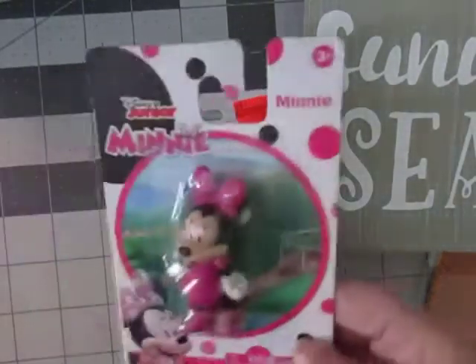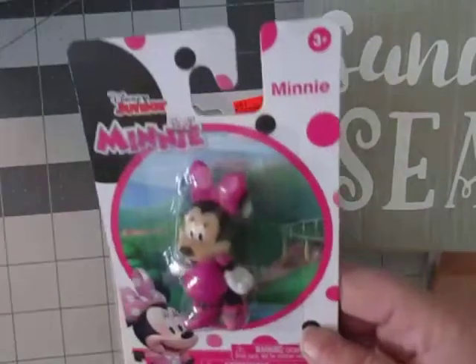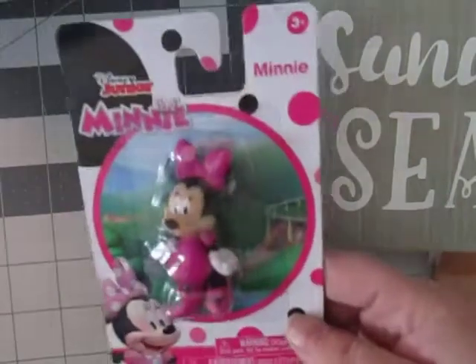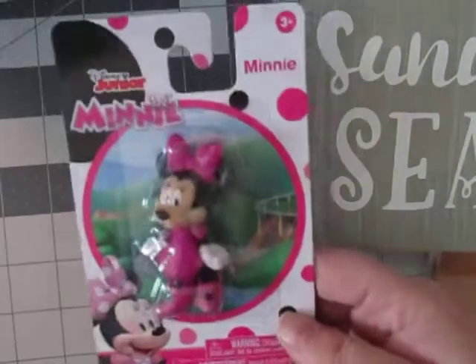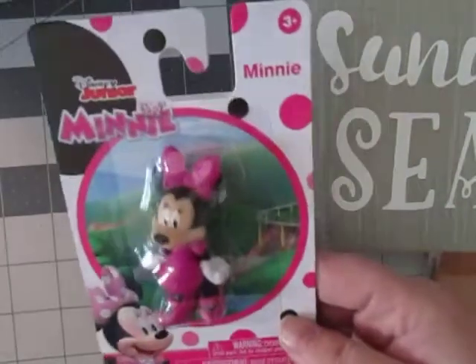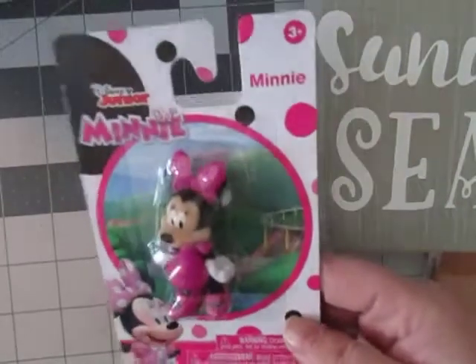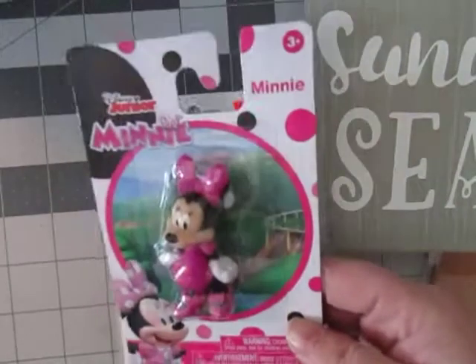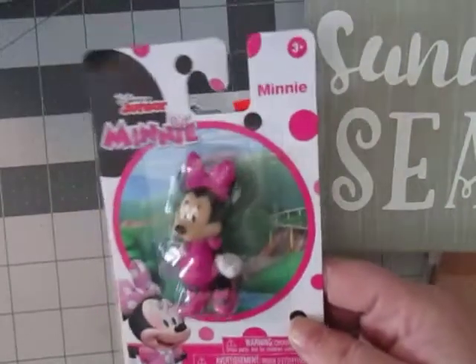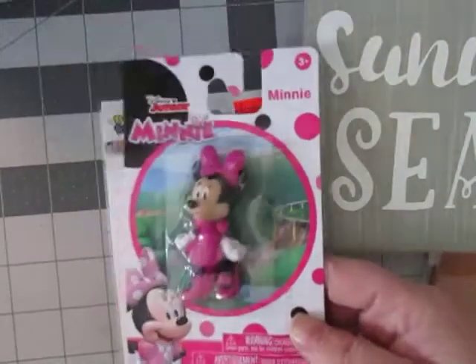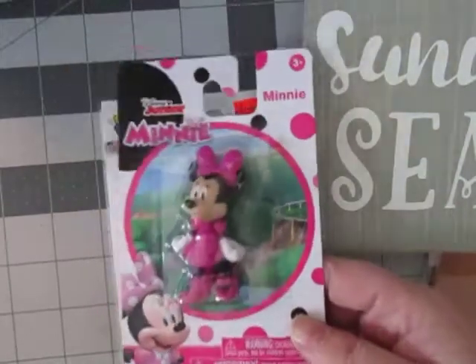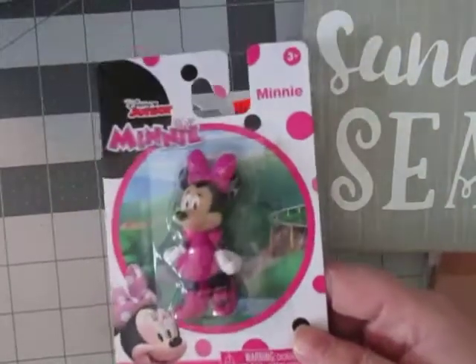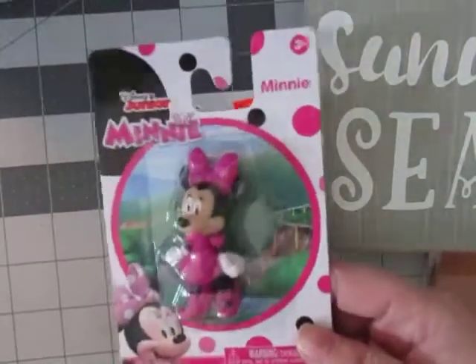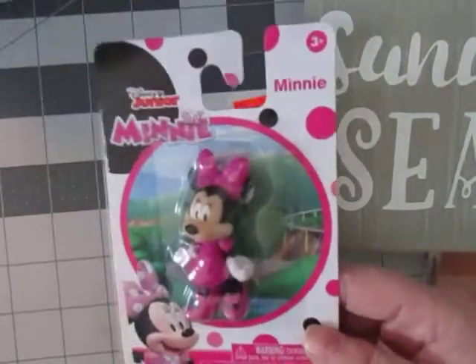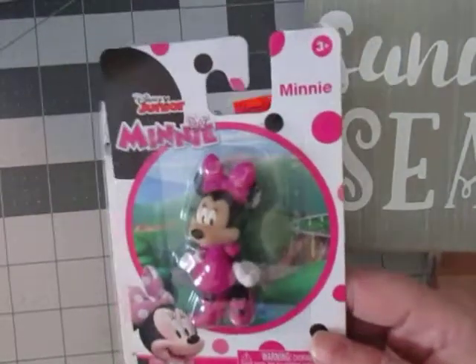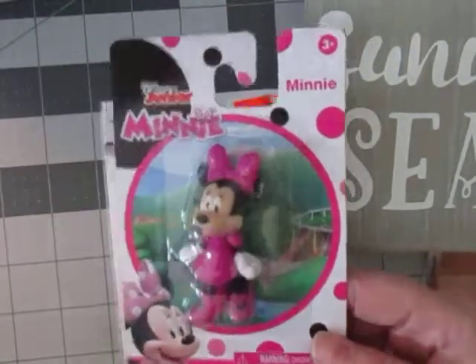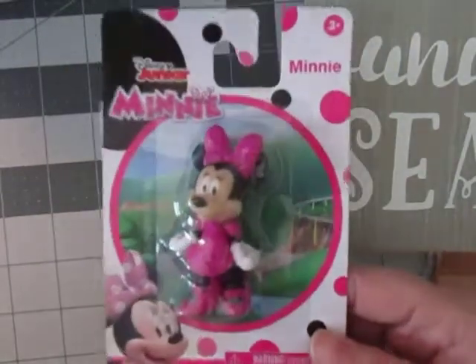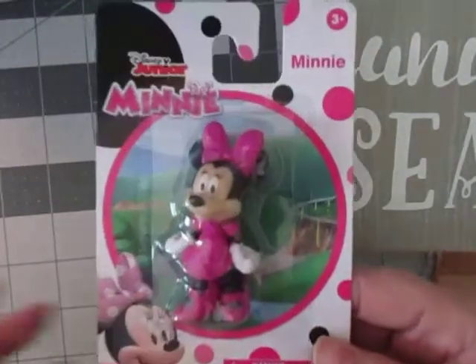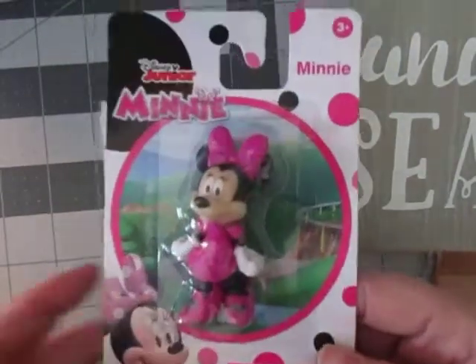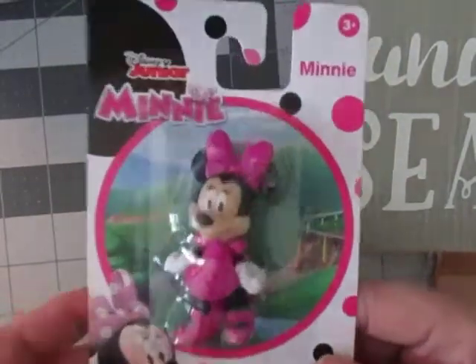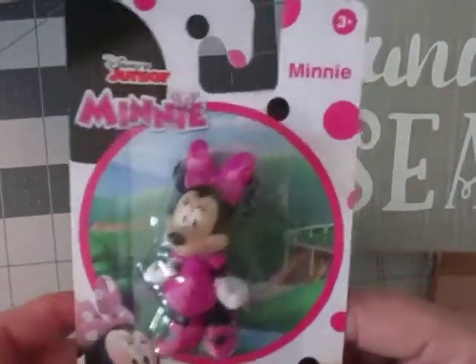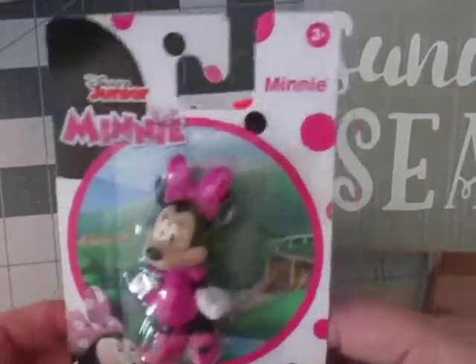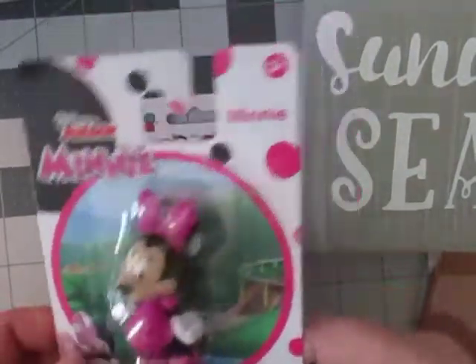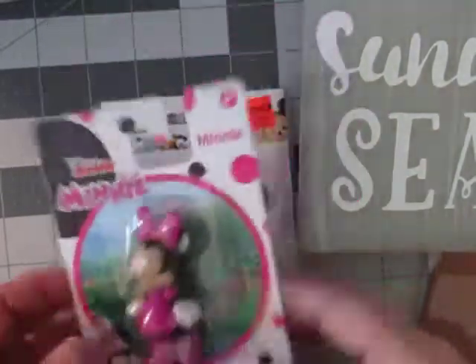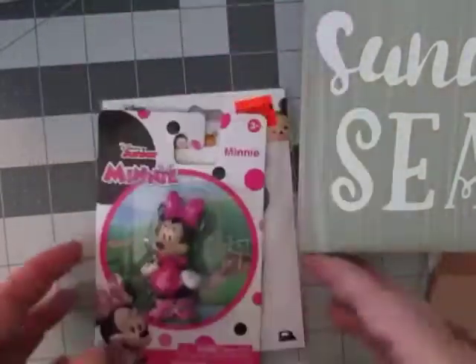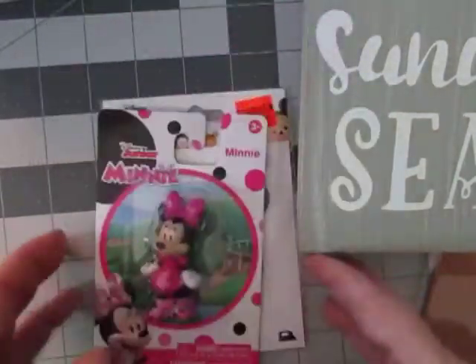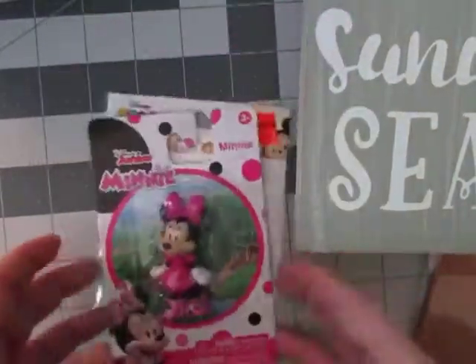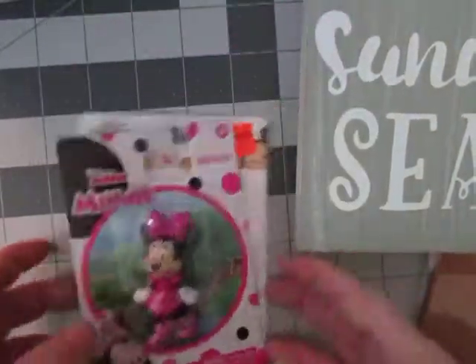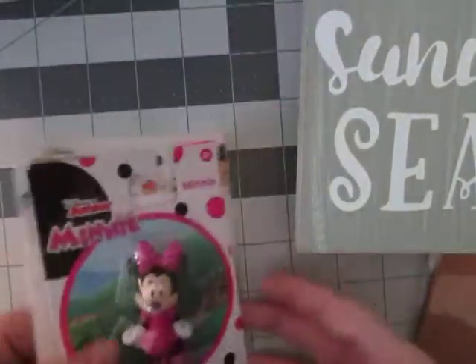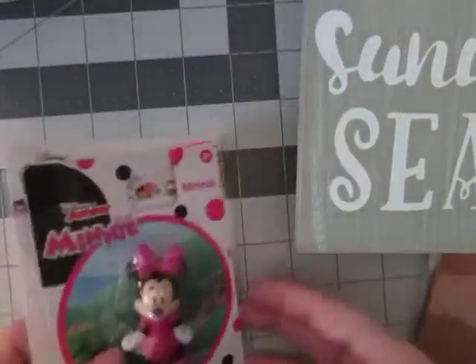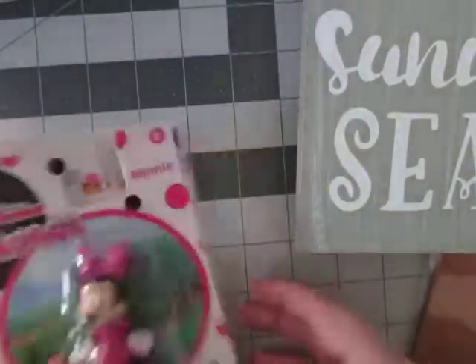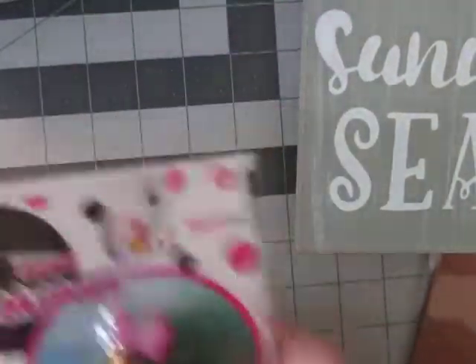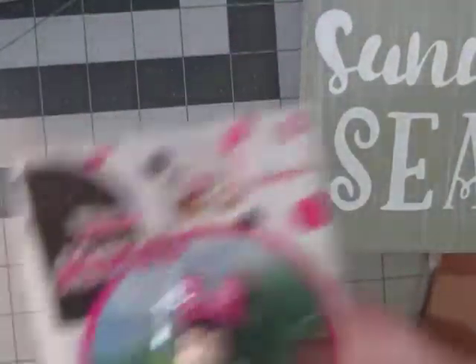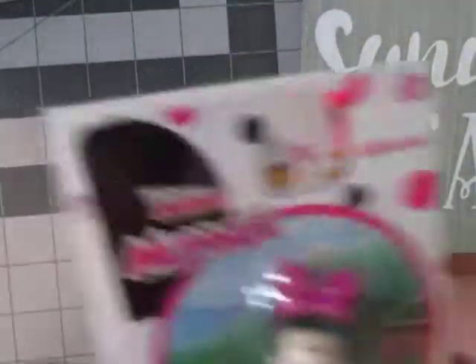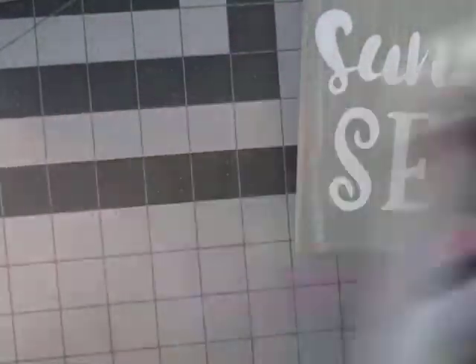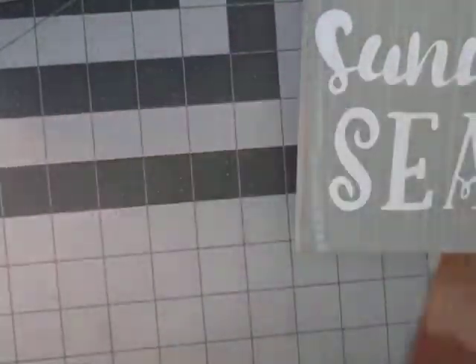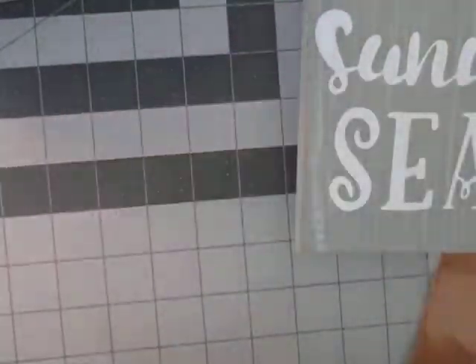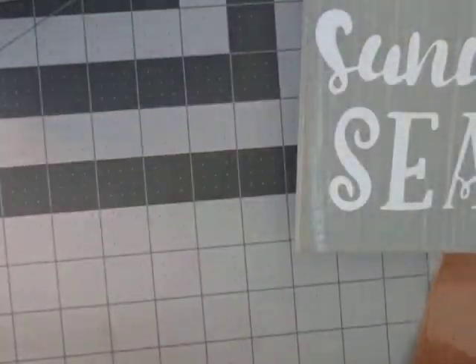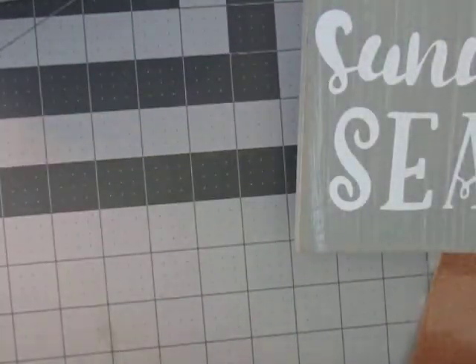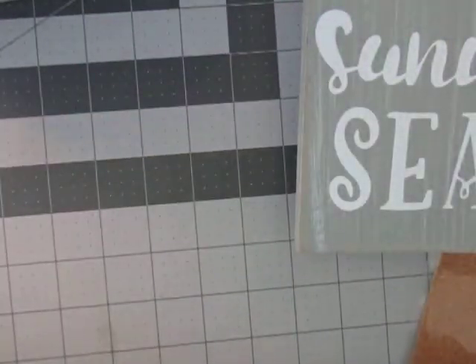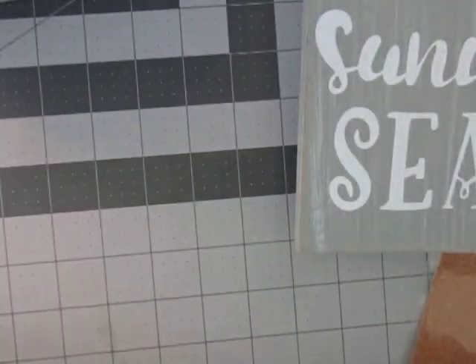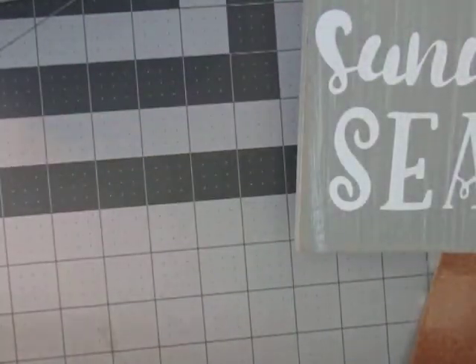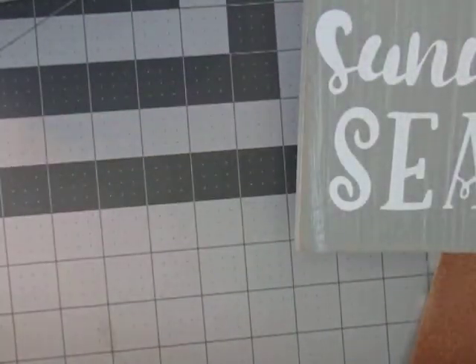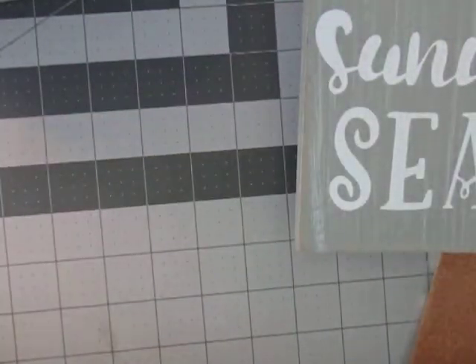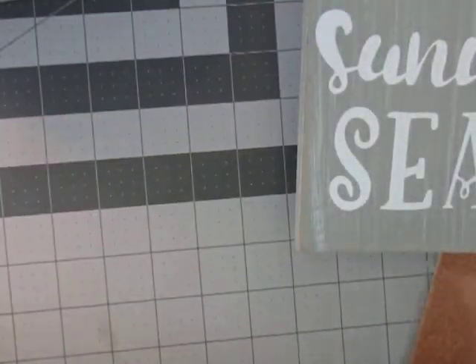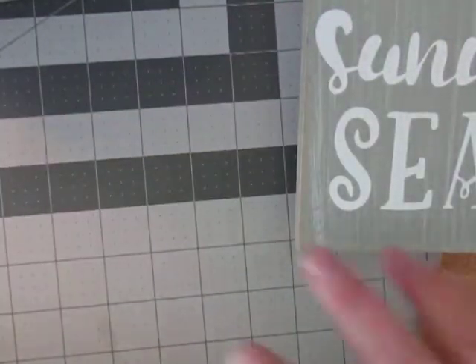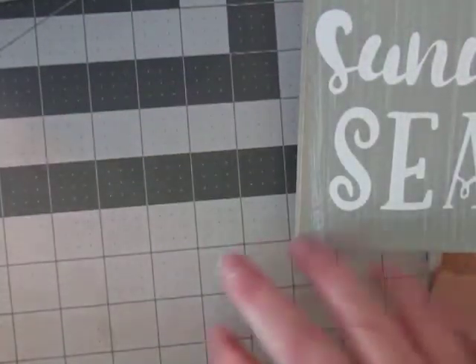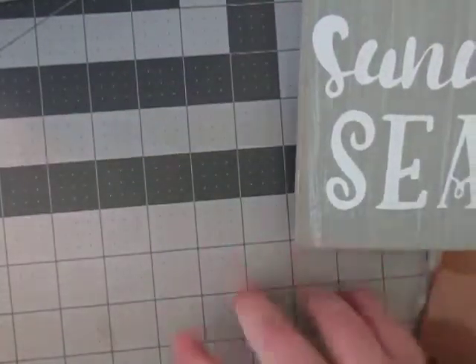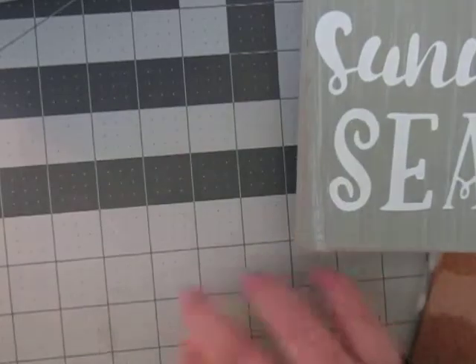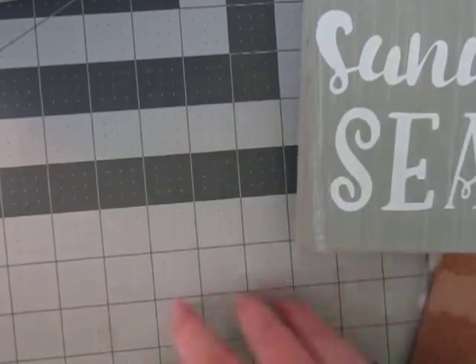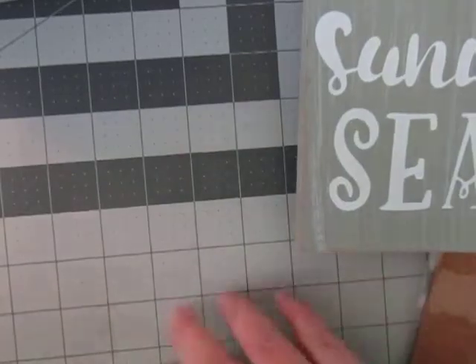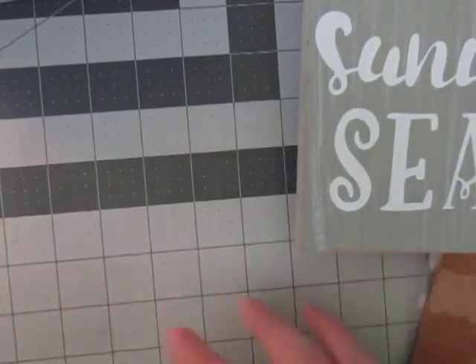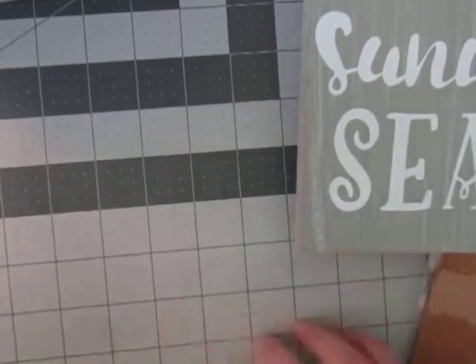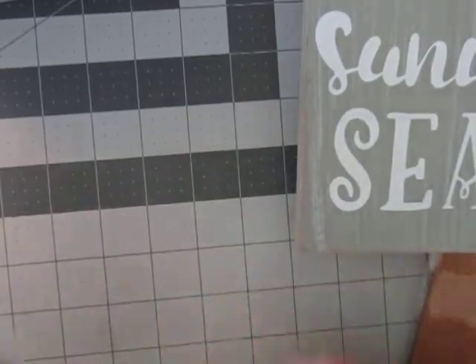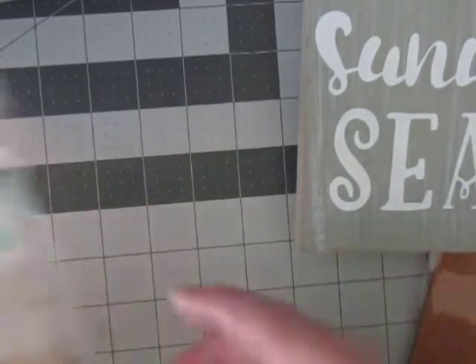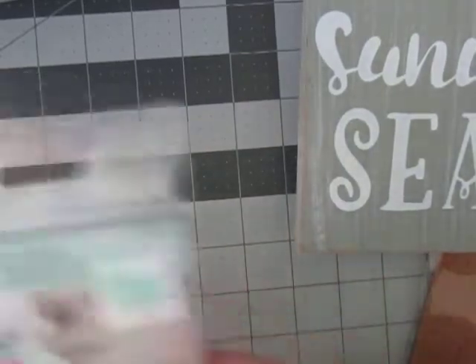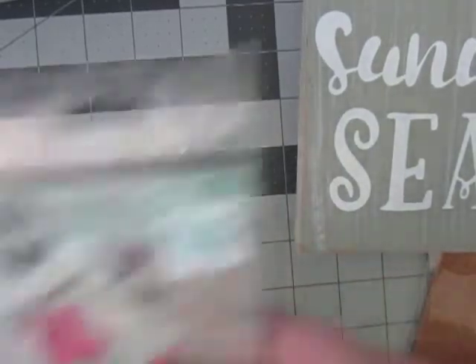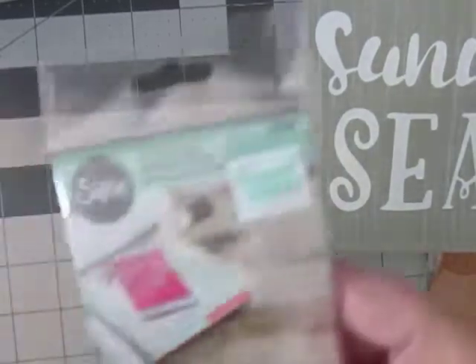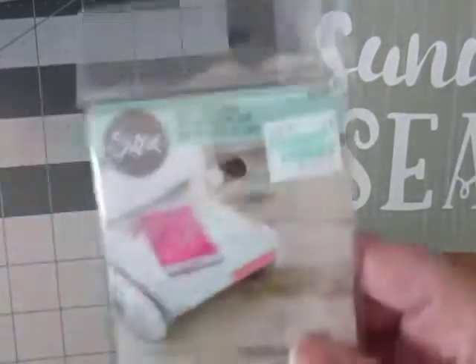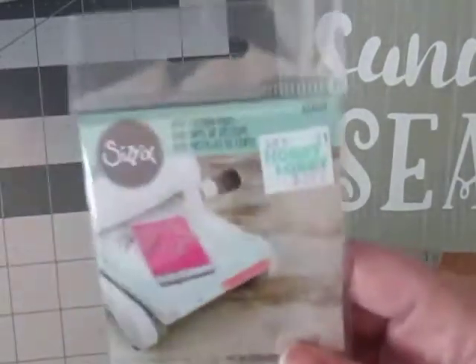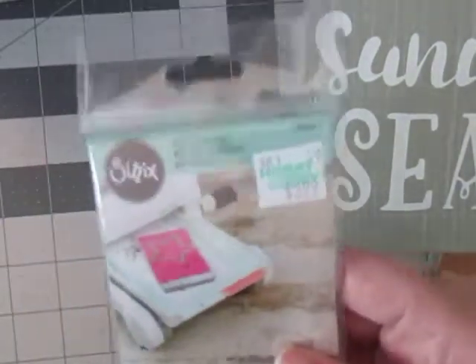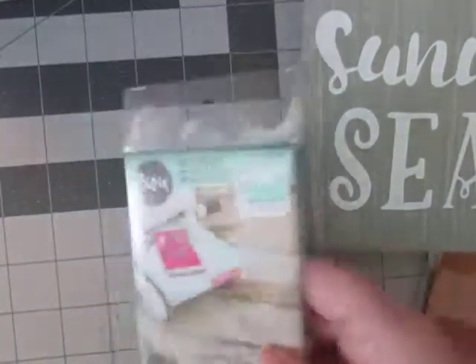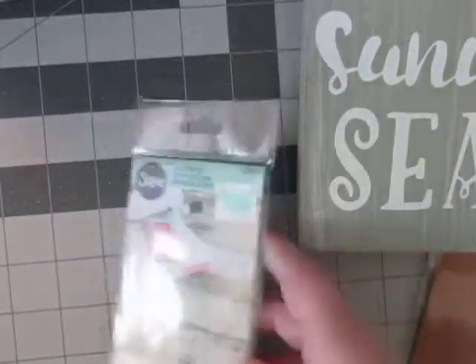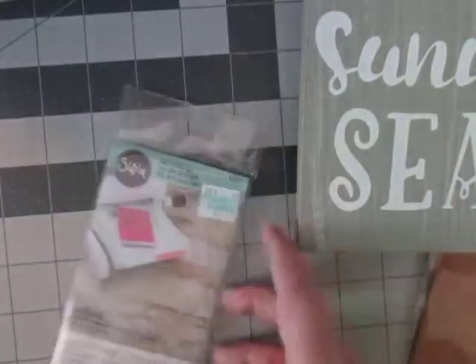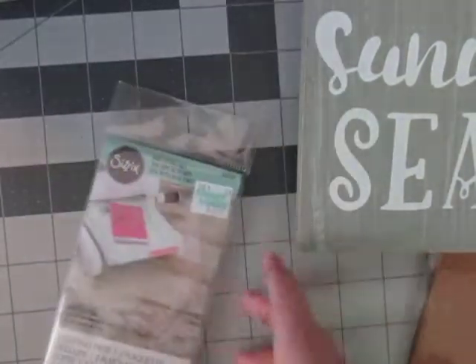I also got her this little Minnie Mouse at the Dollar Tree and I'll put those in her box later. So now for some scrapbooking stuff I got.